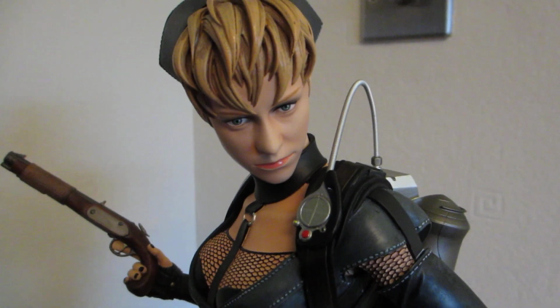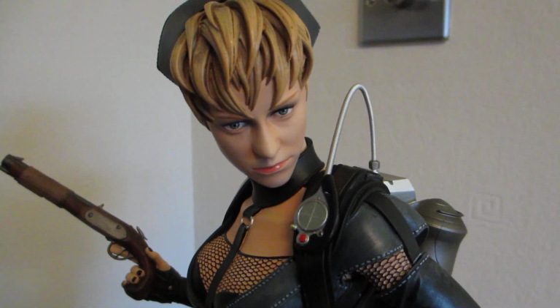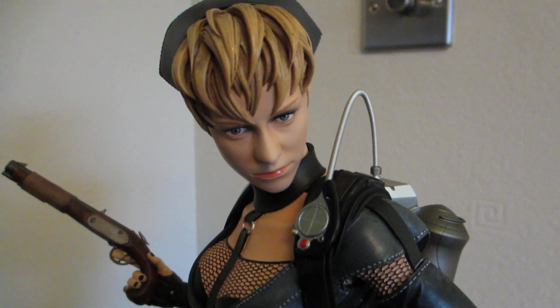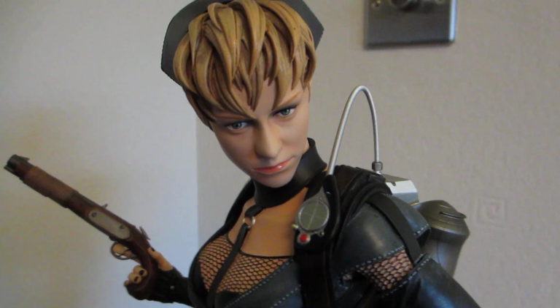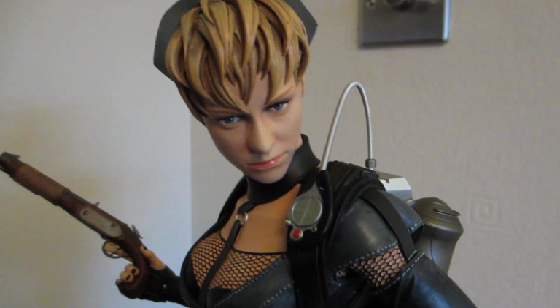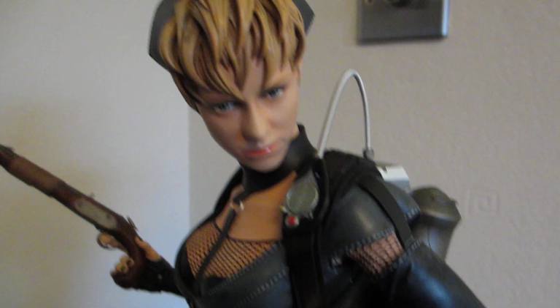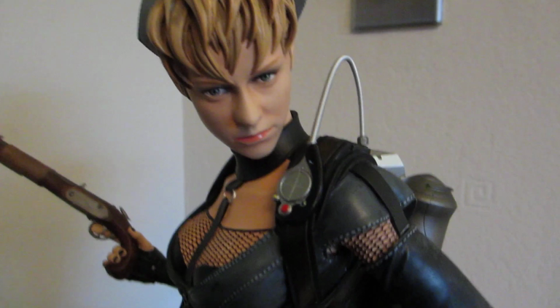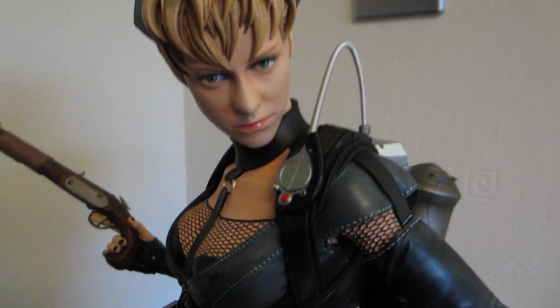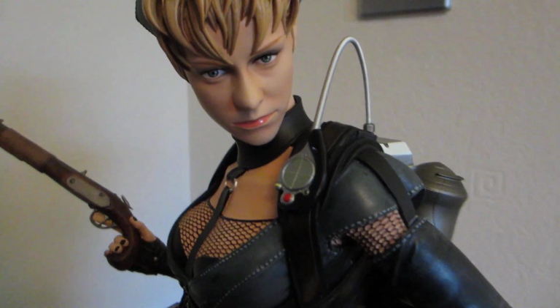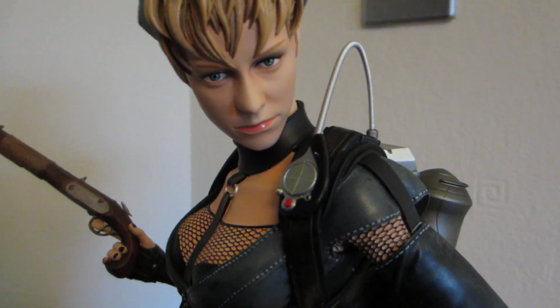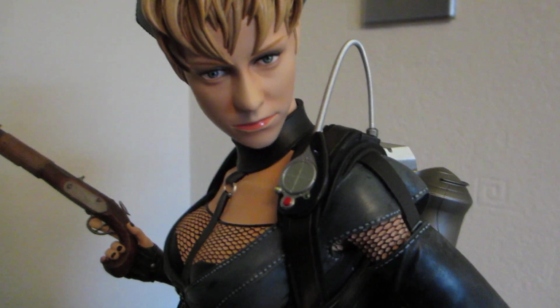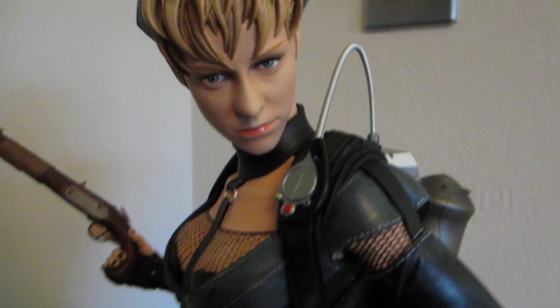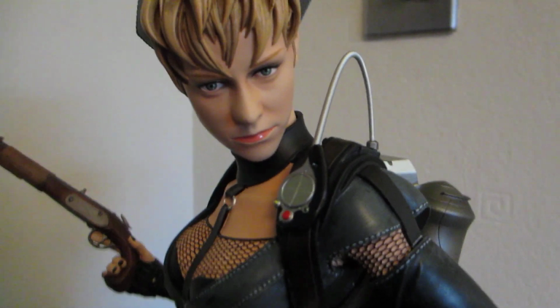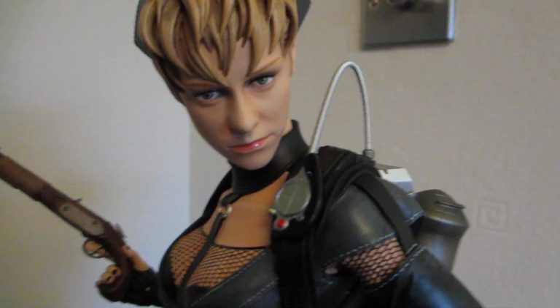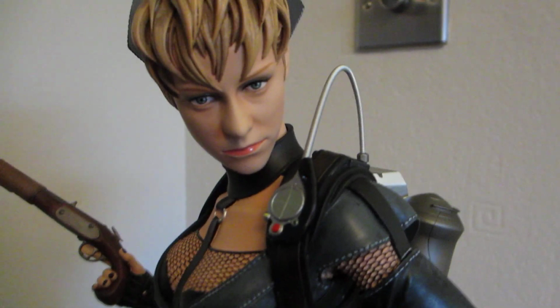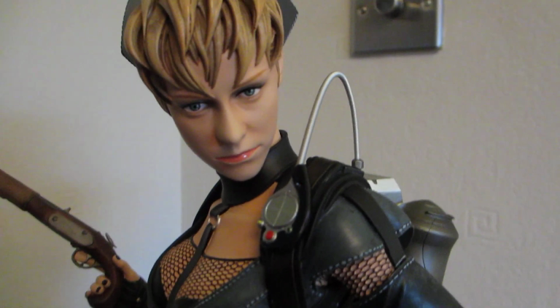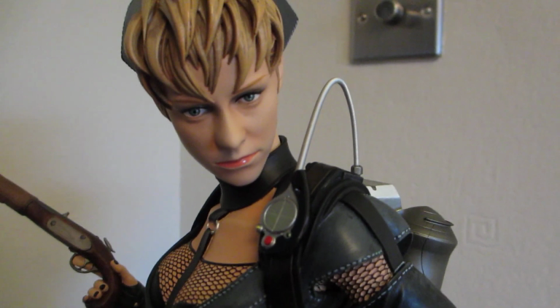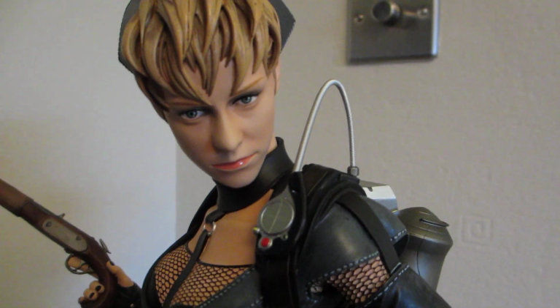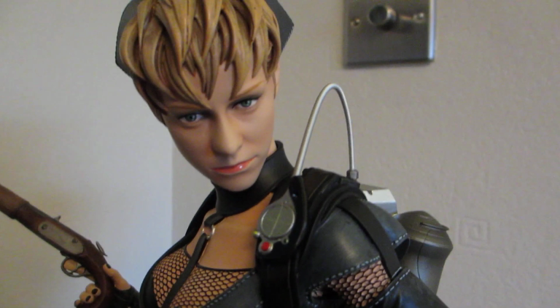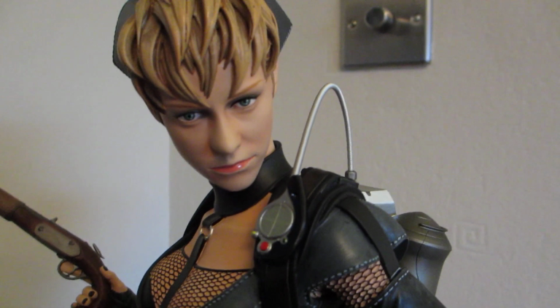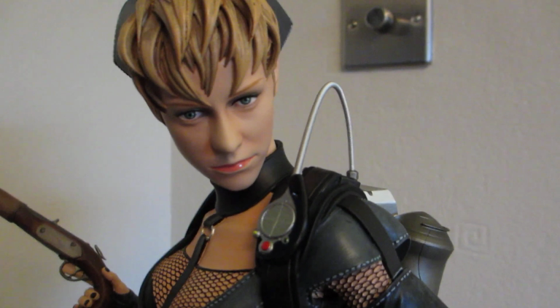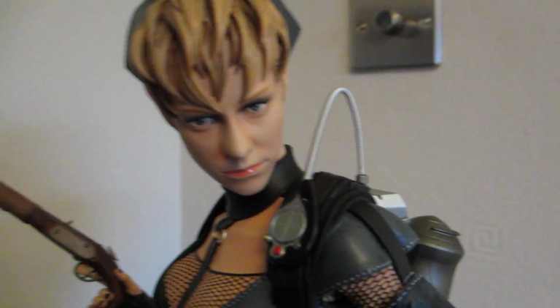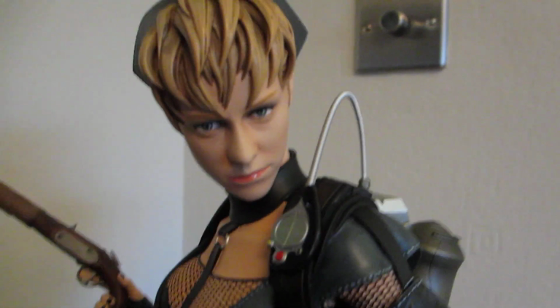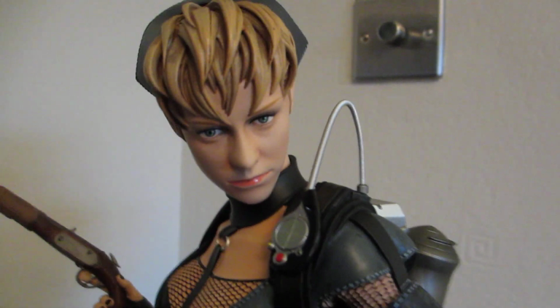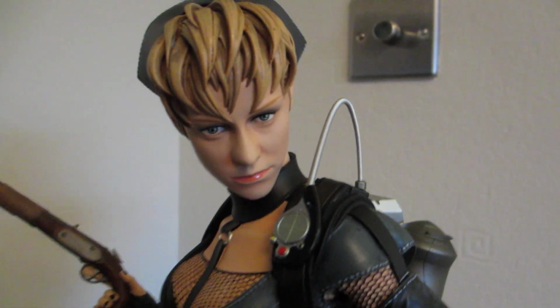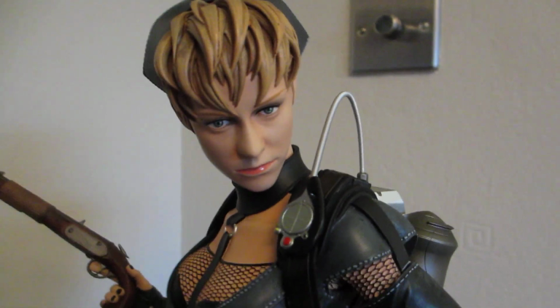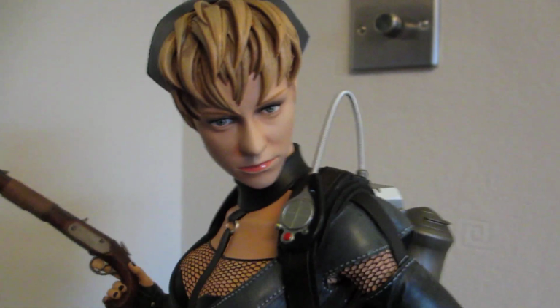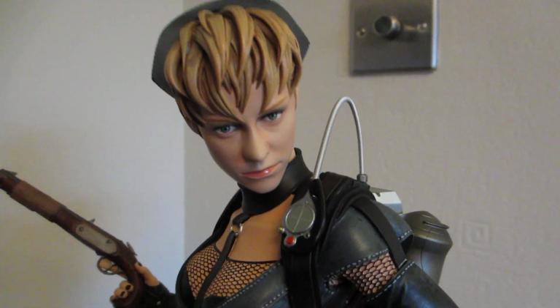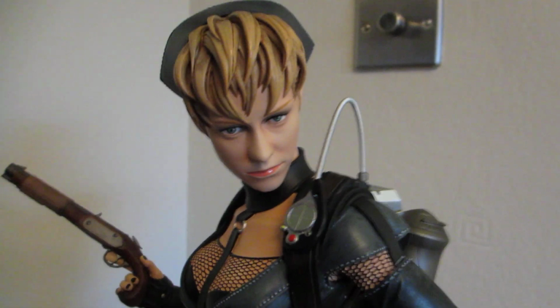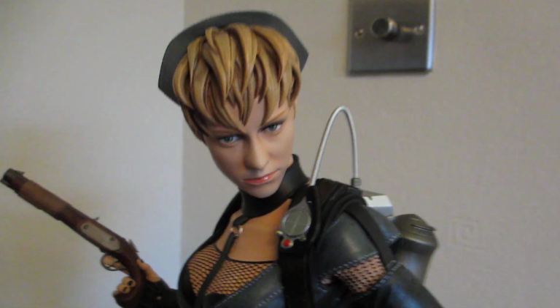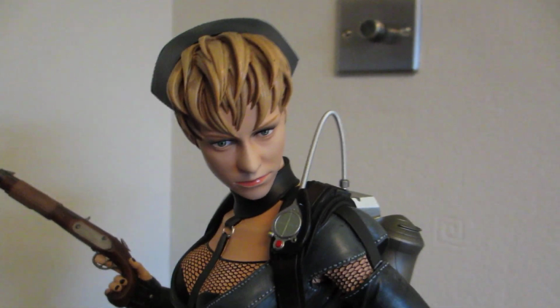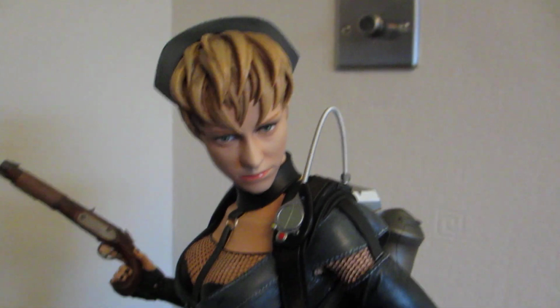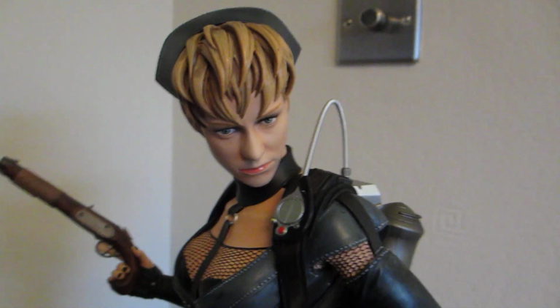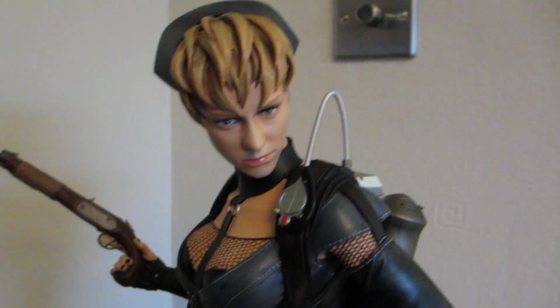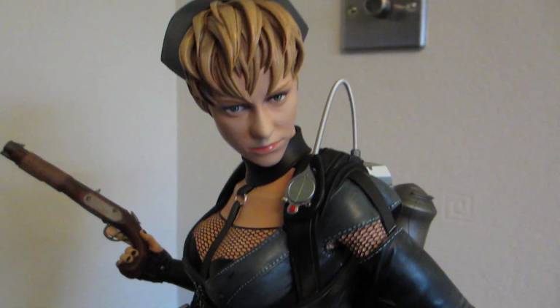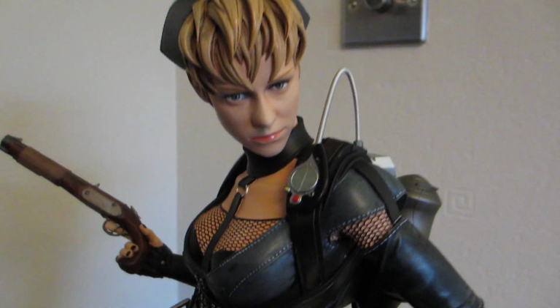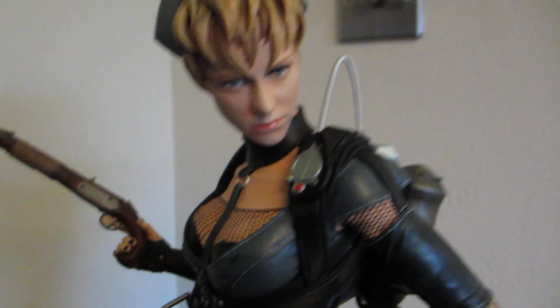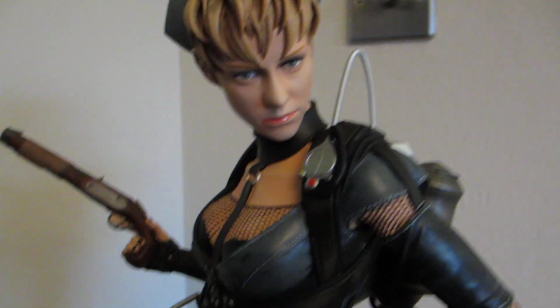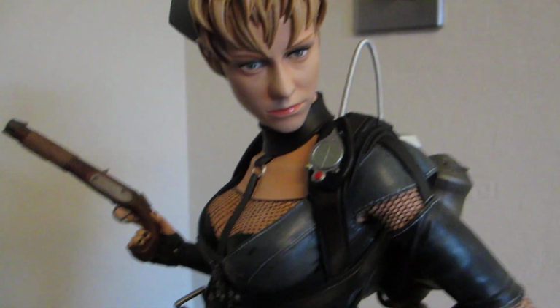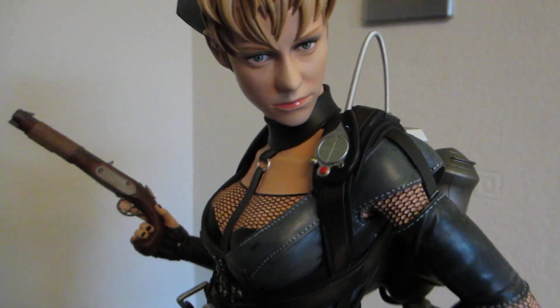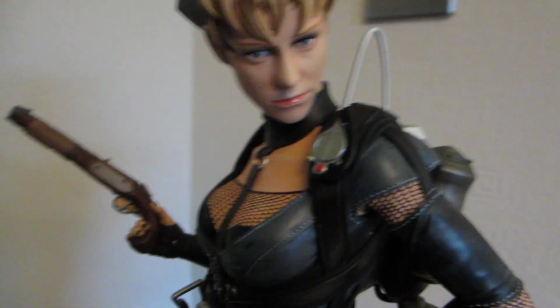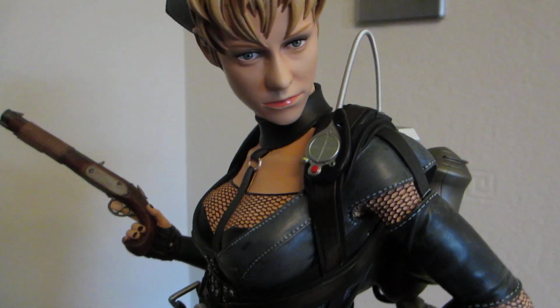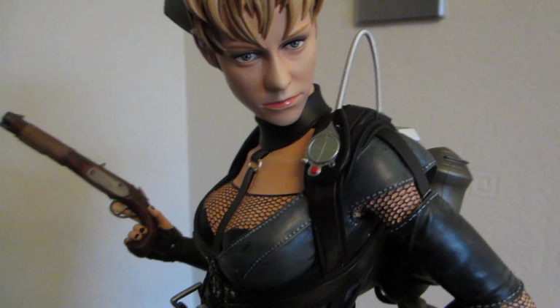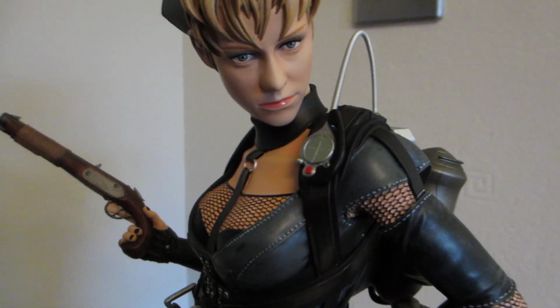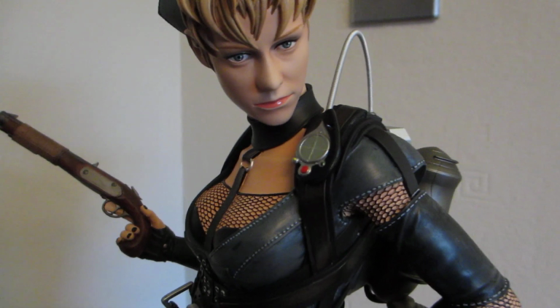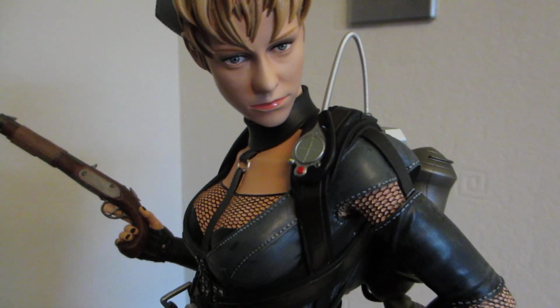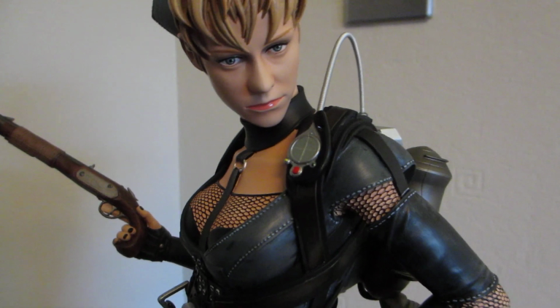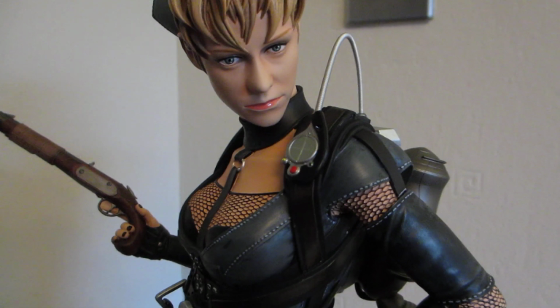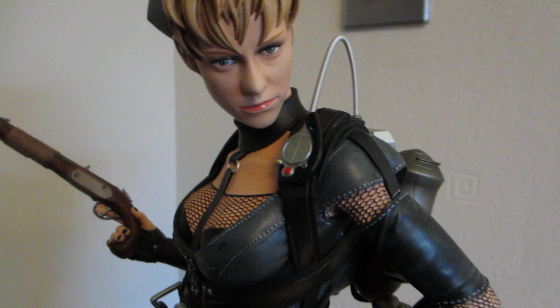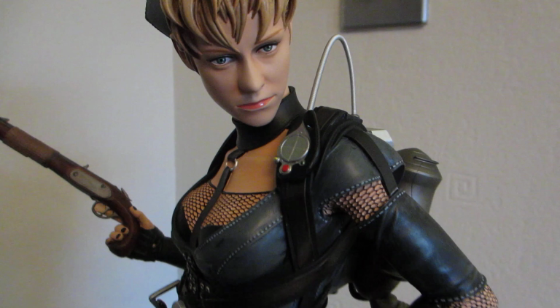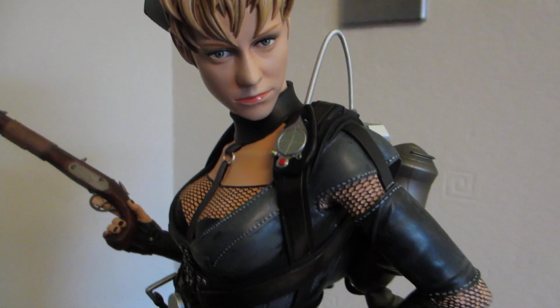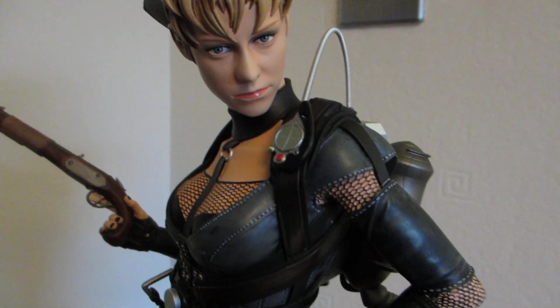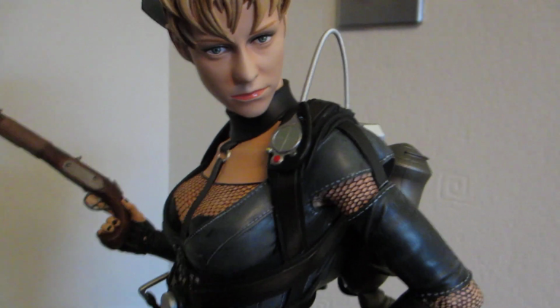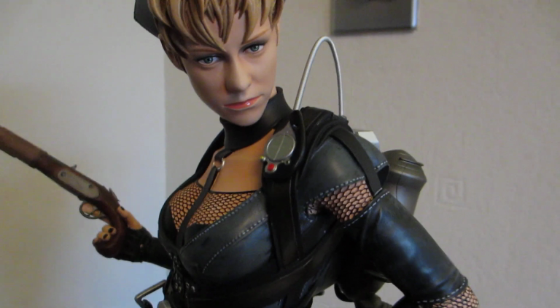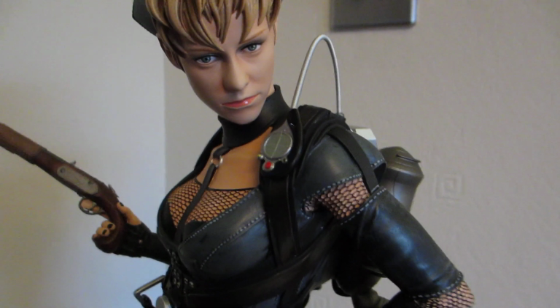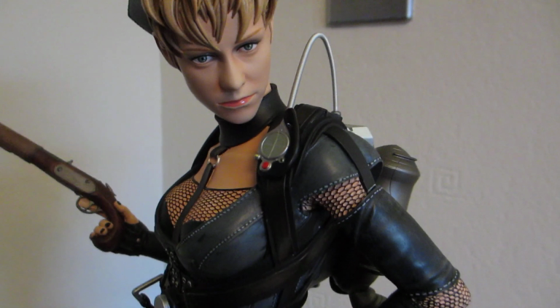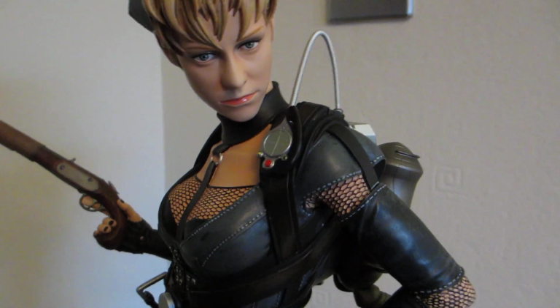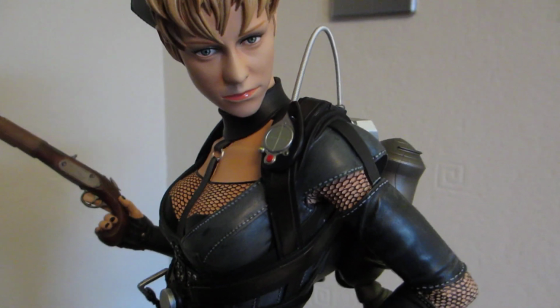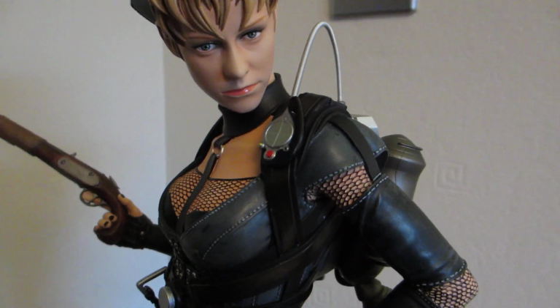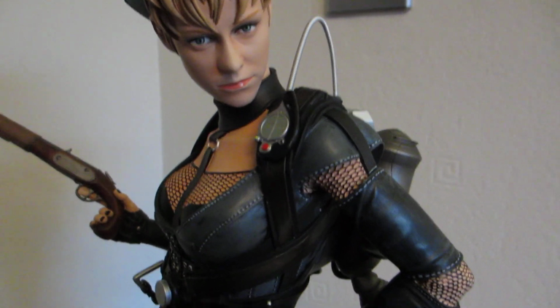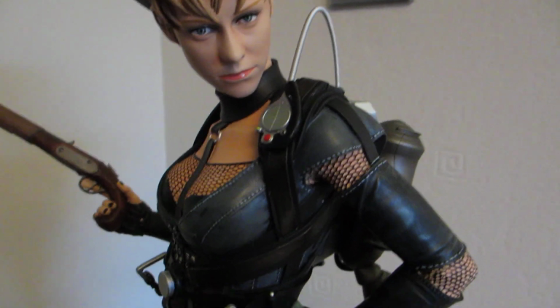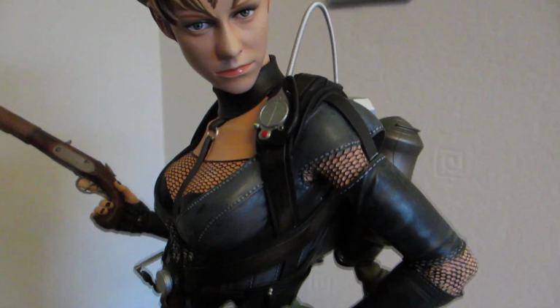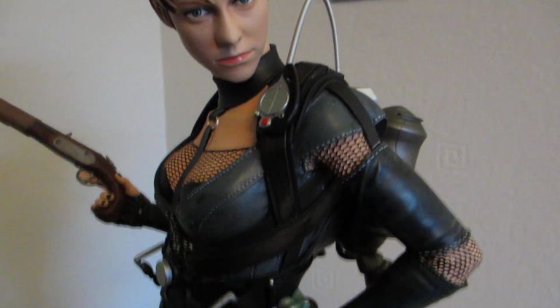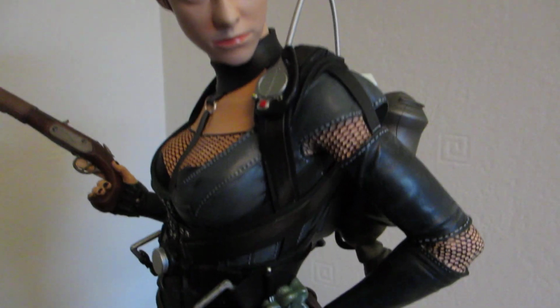Please leave comments — positive, negative. I think this is a fantastic sculpt. It's a really beautiful piece.